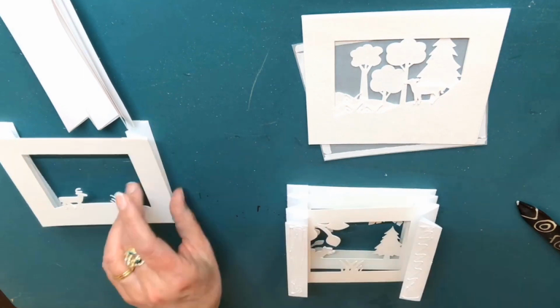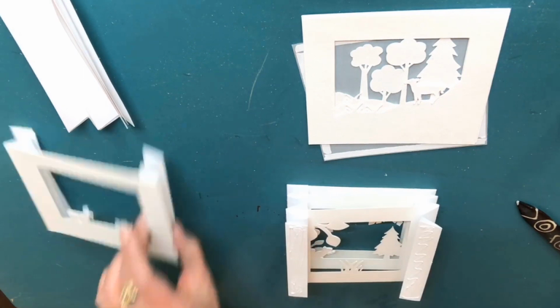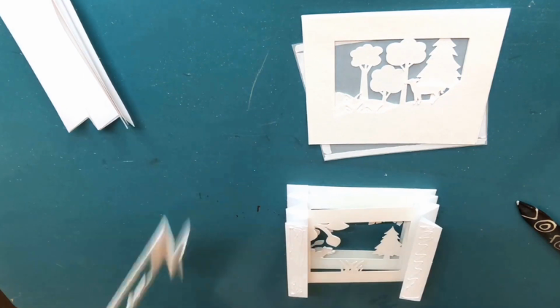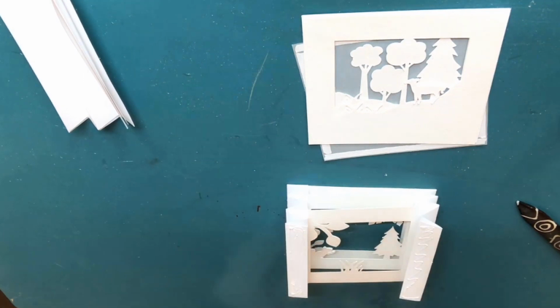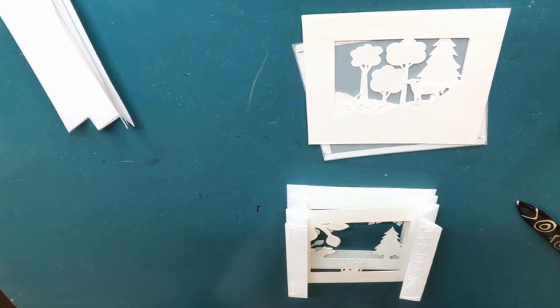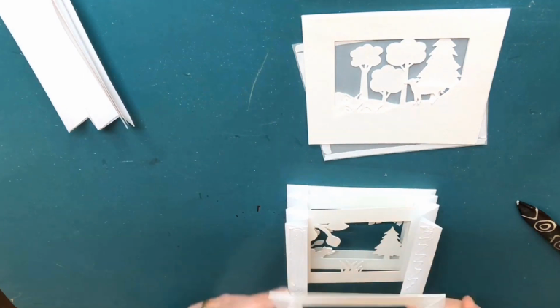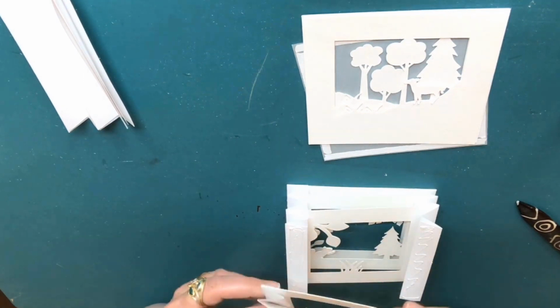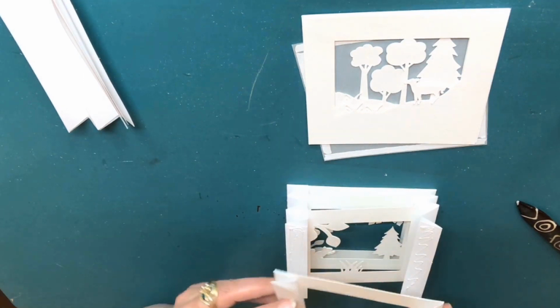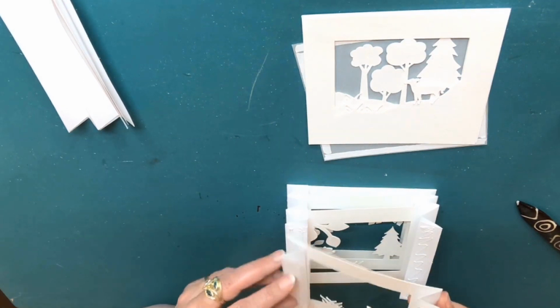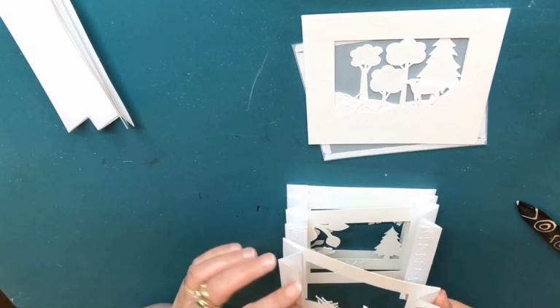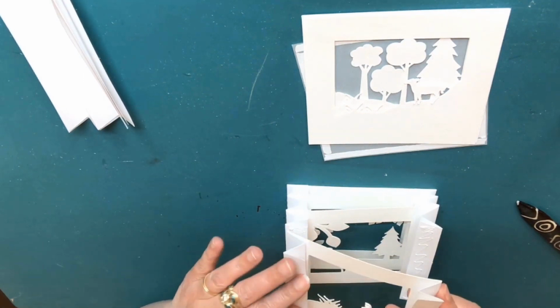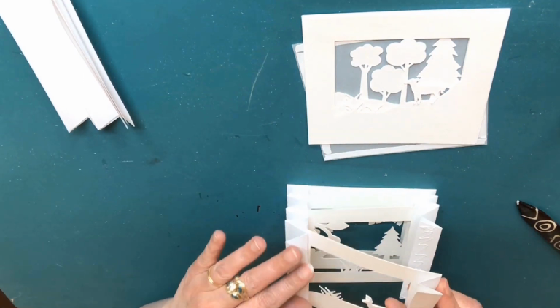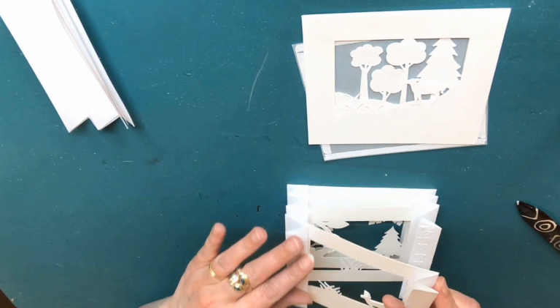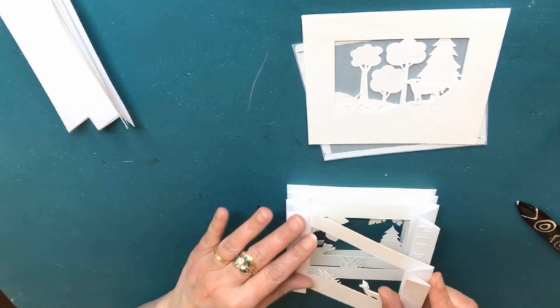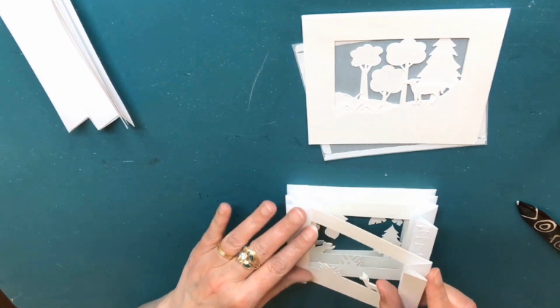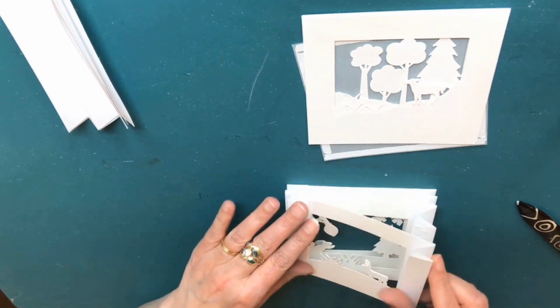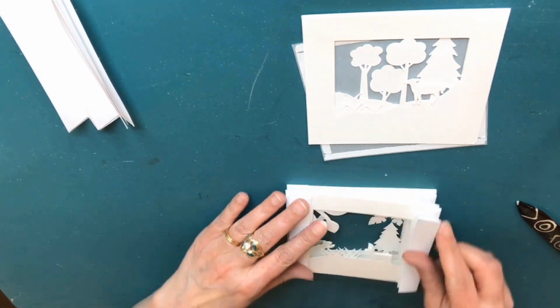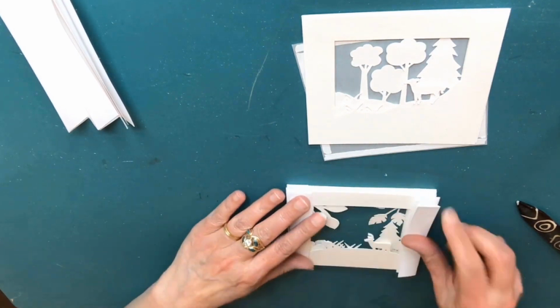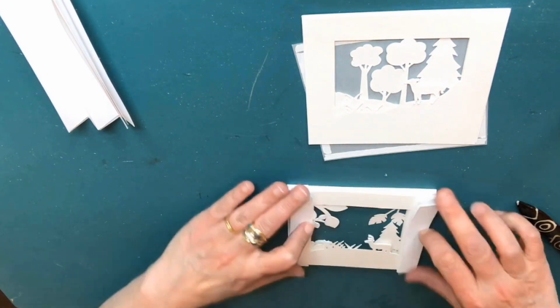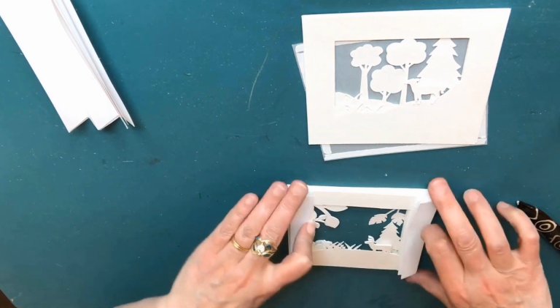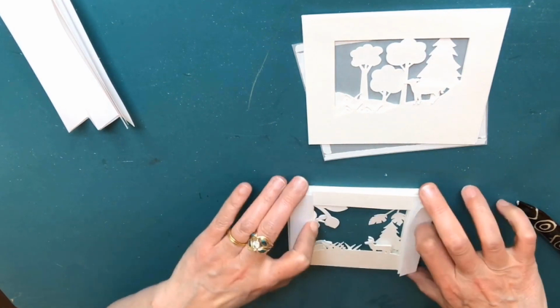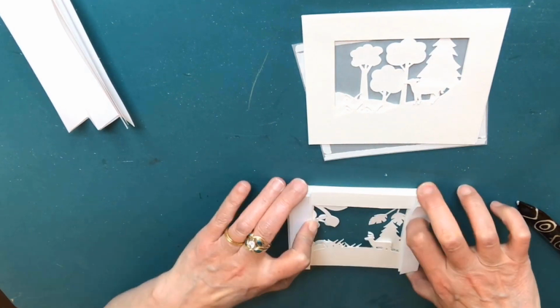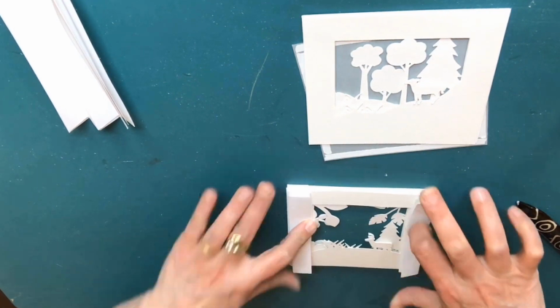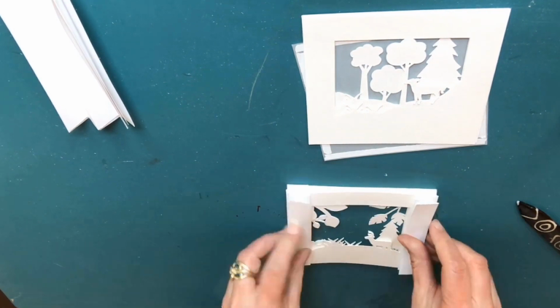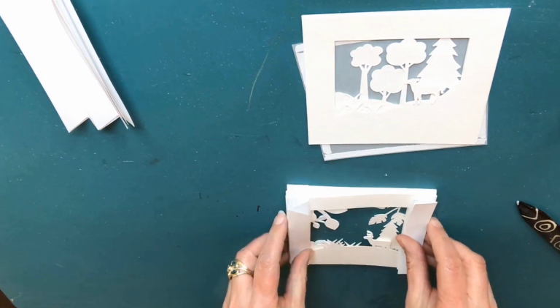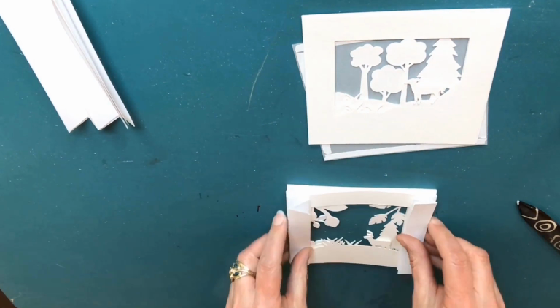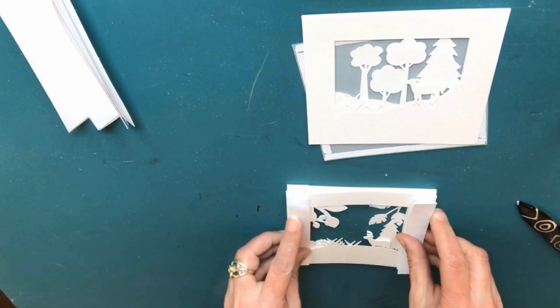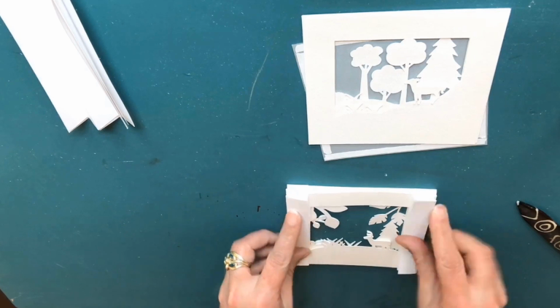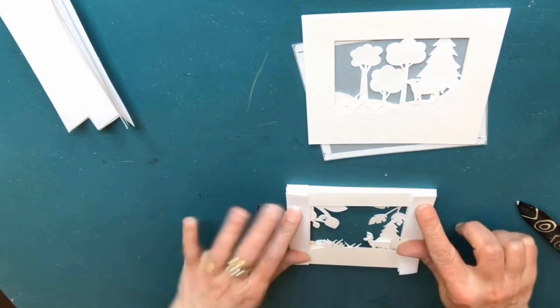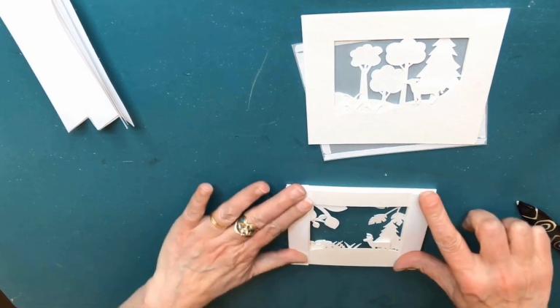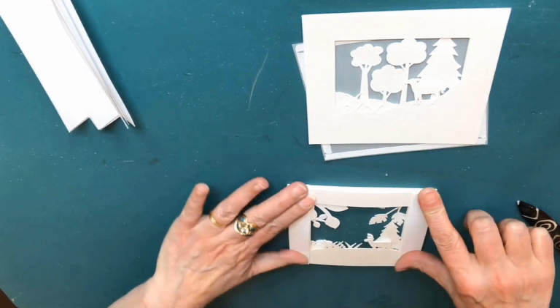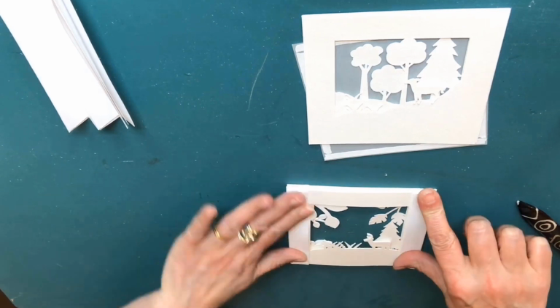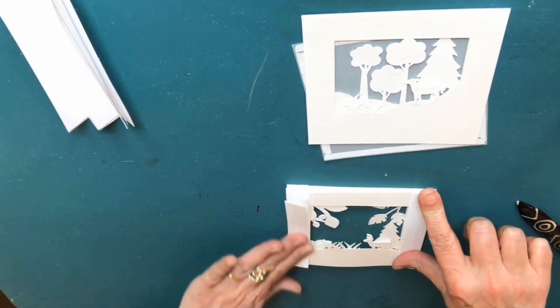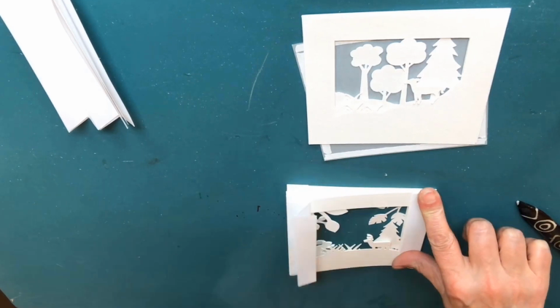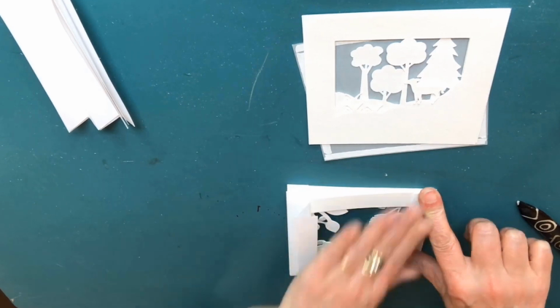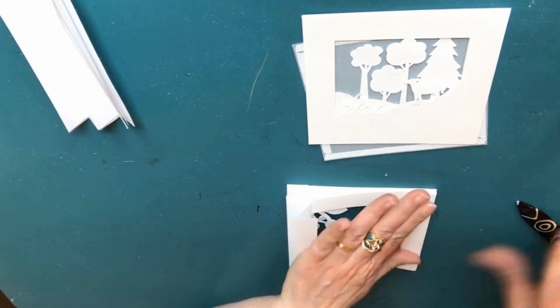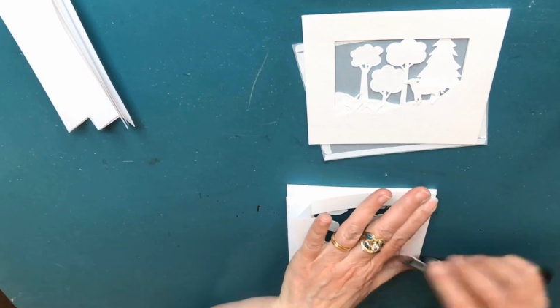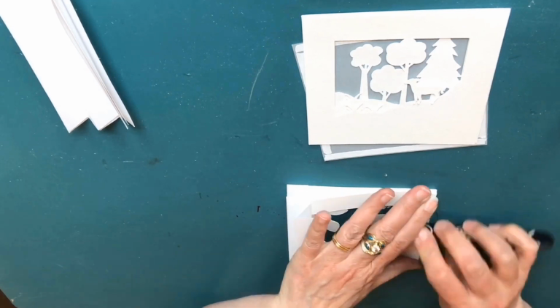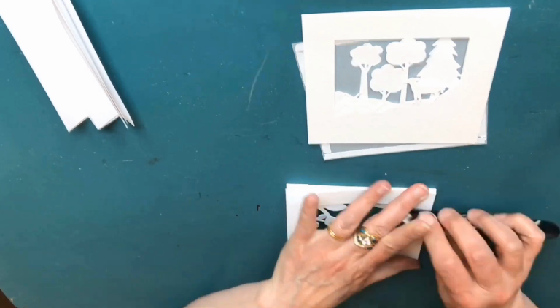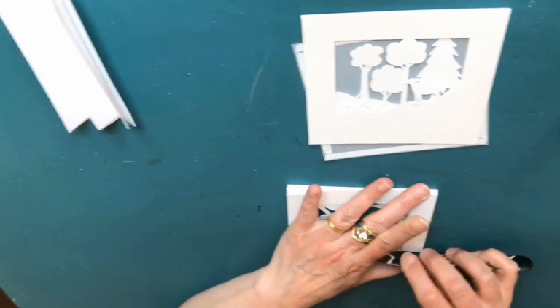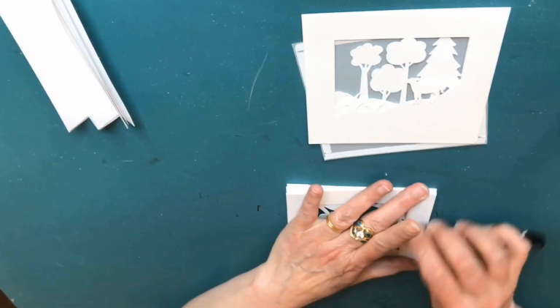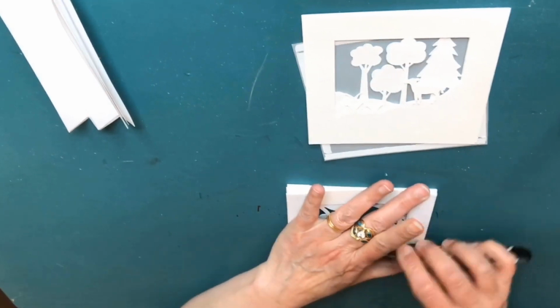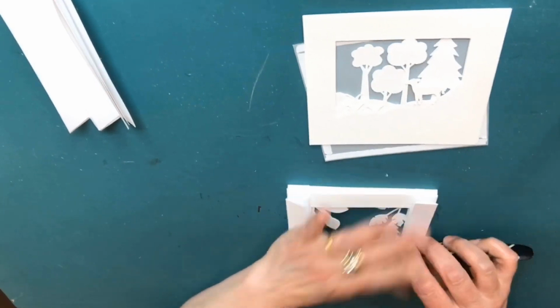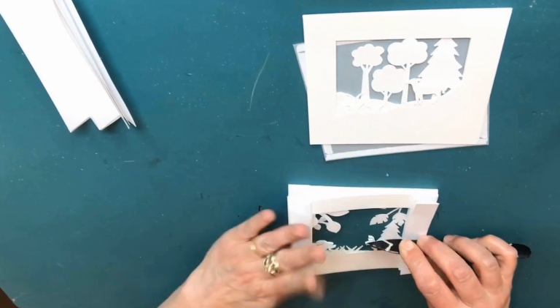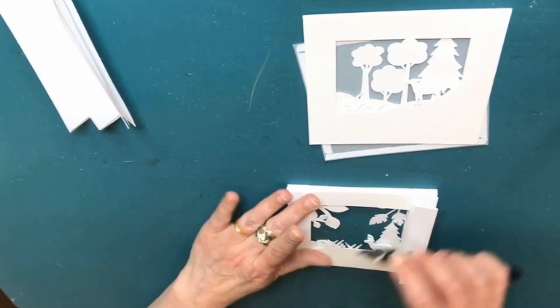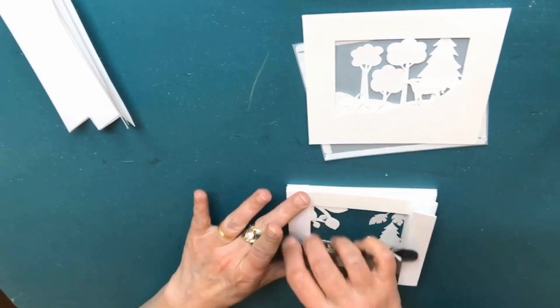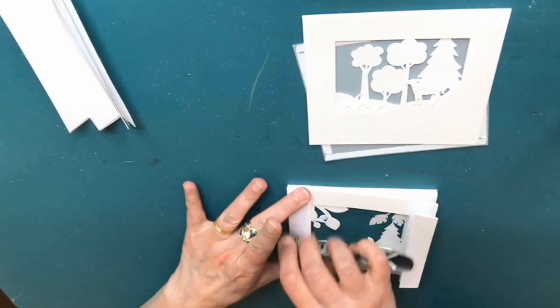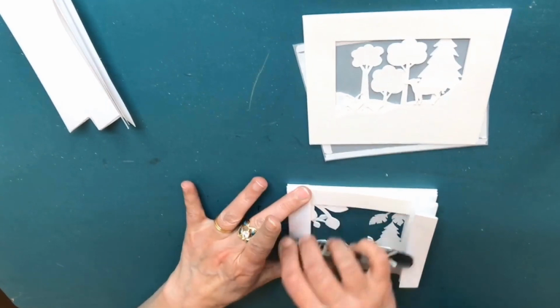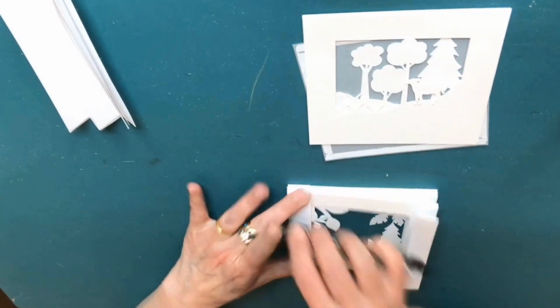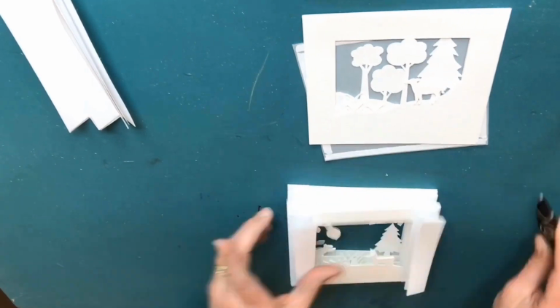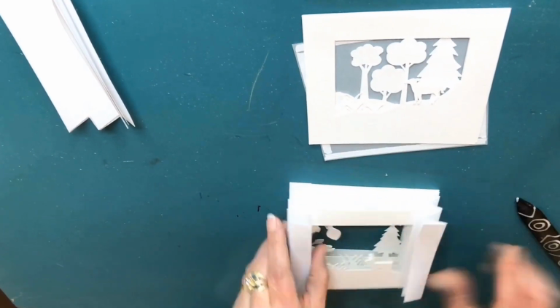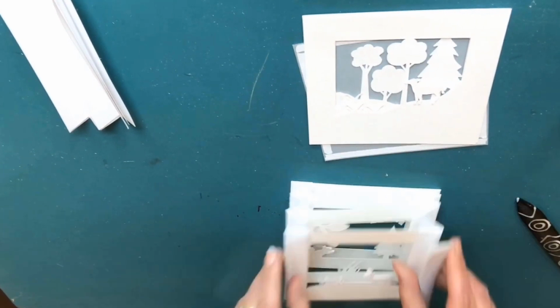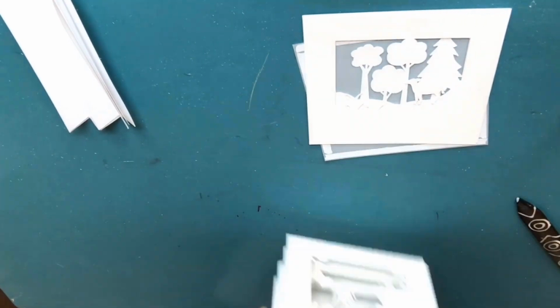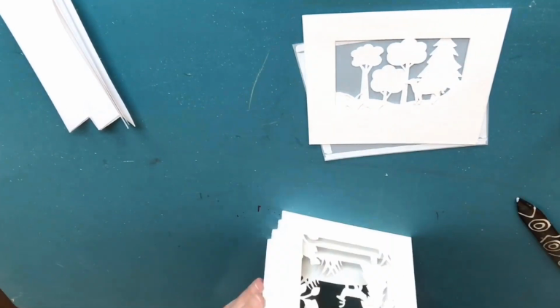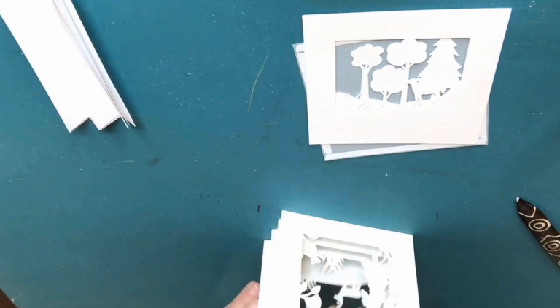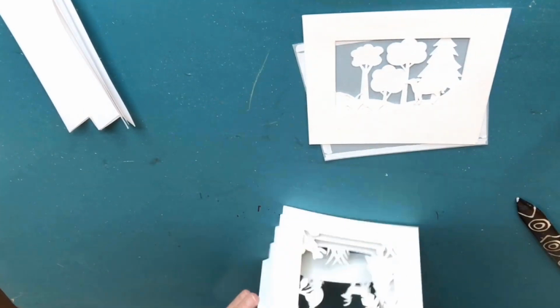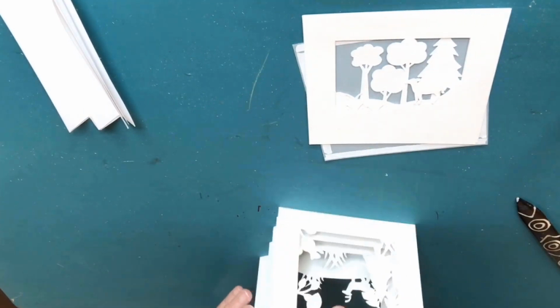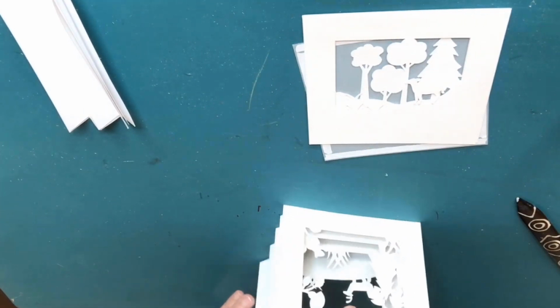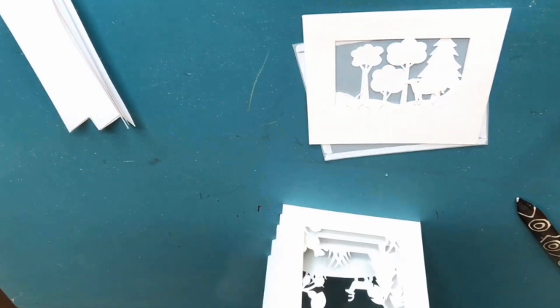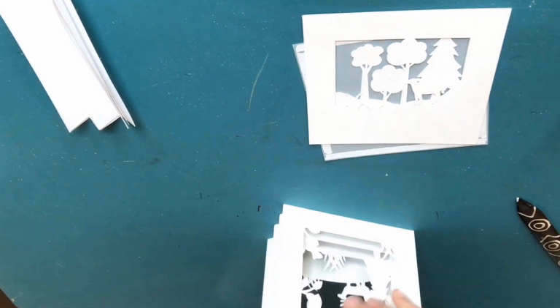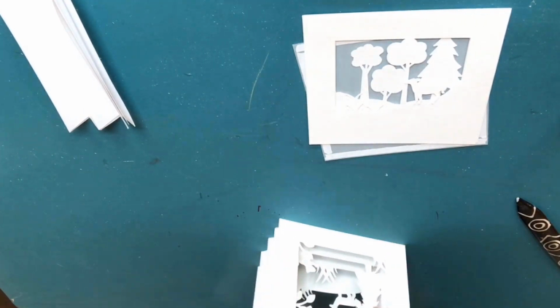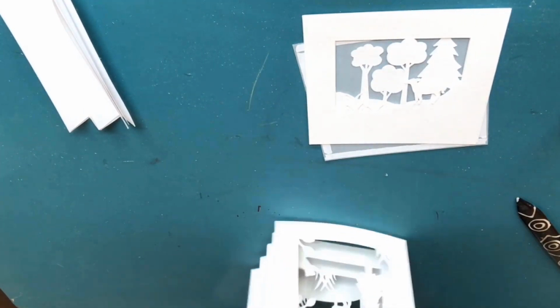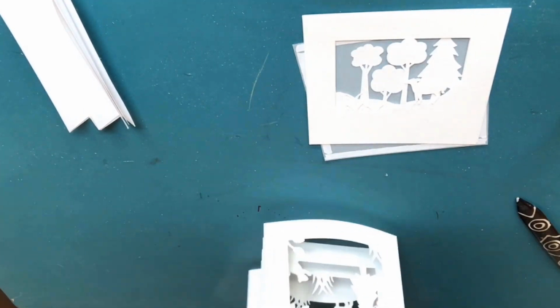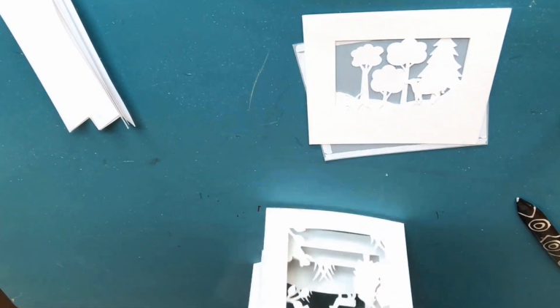As you begin to glue the hinged layers together, ensure that there isn't any glue causing the hinges to stick closed.